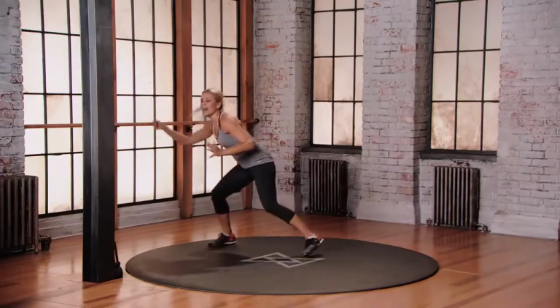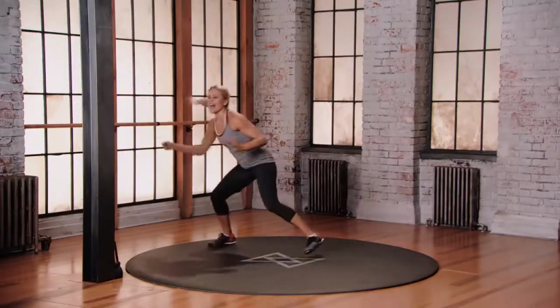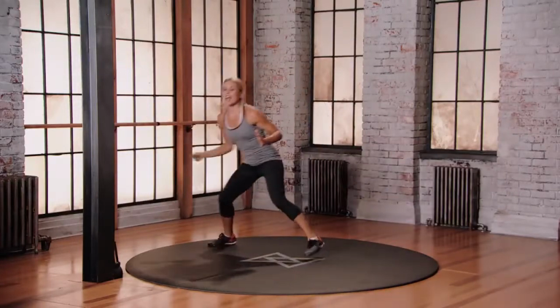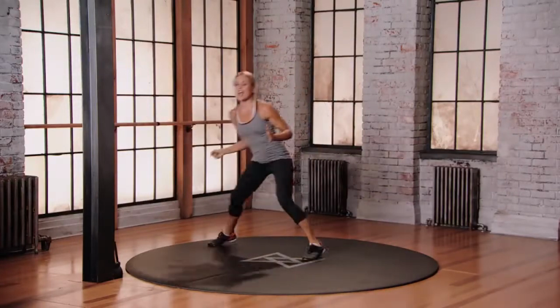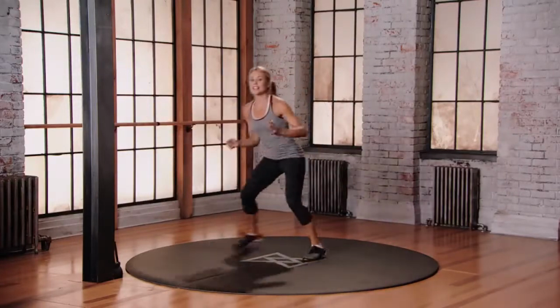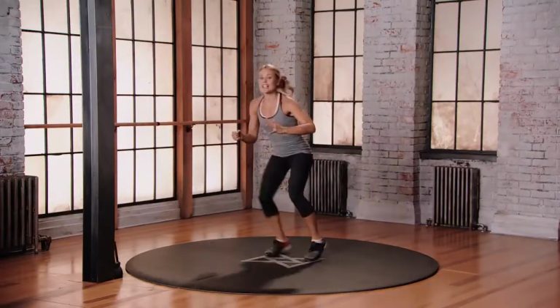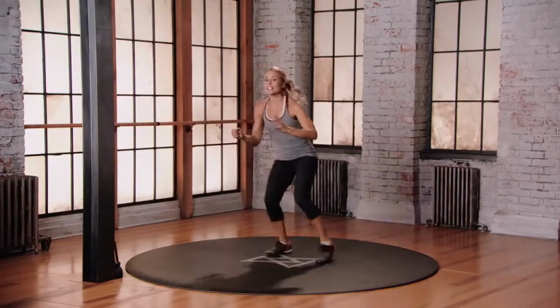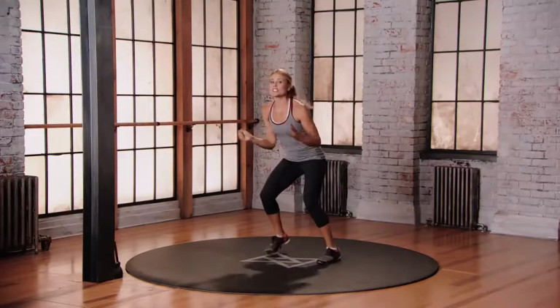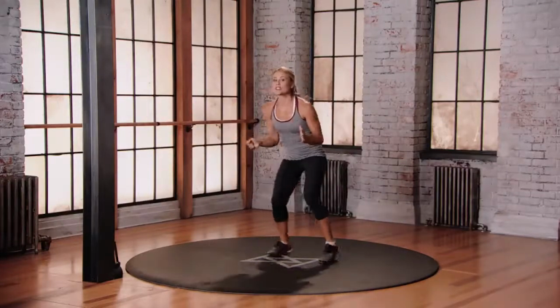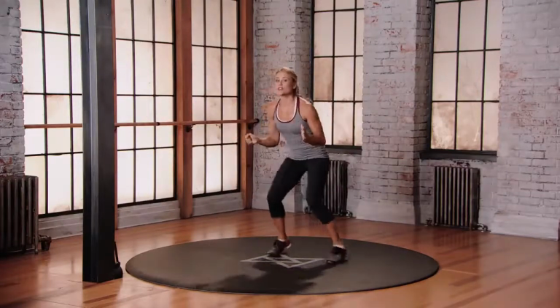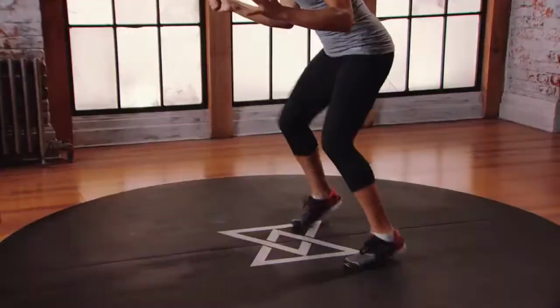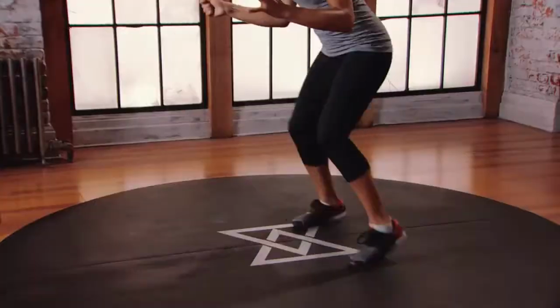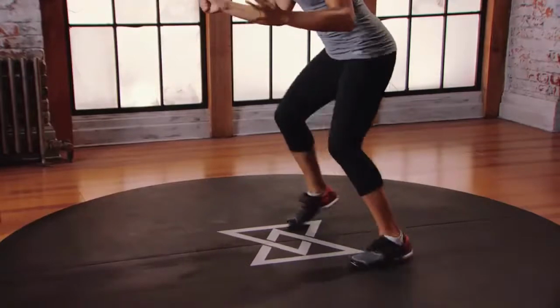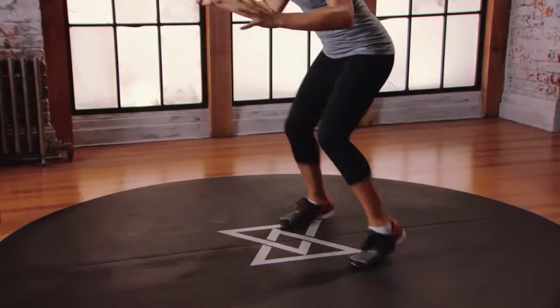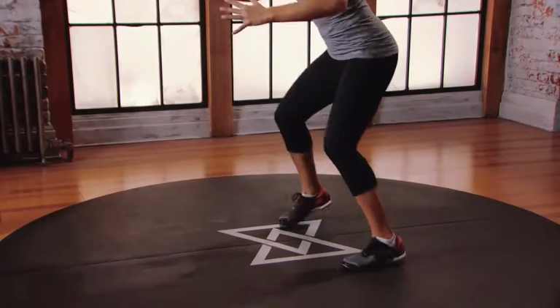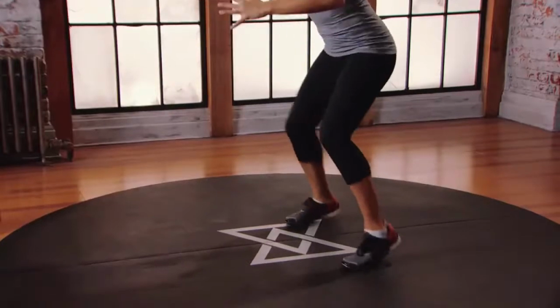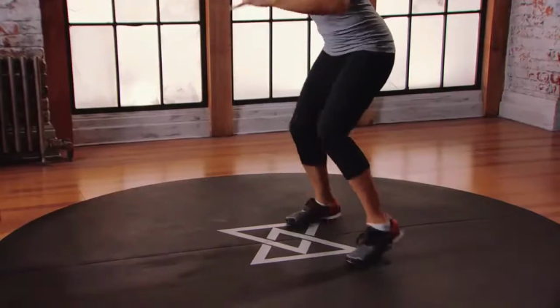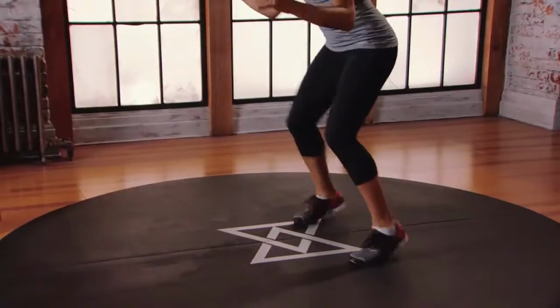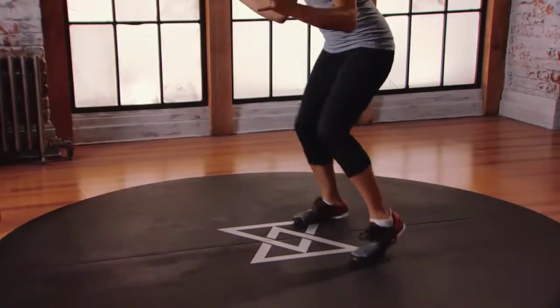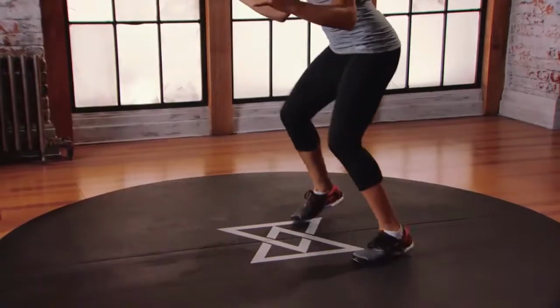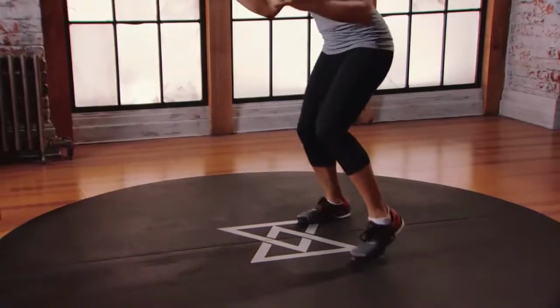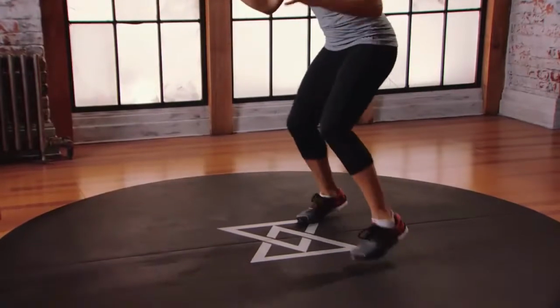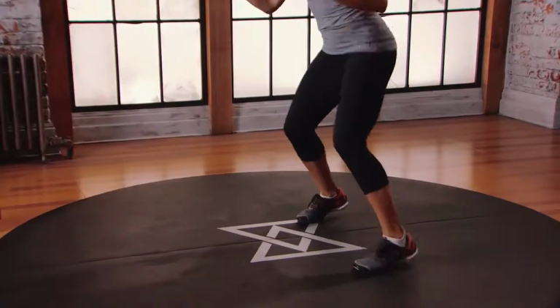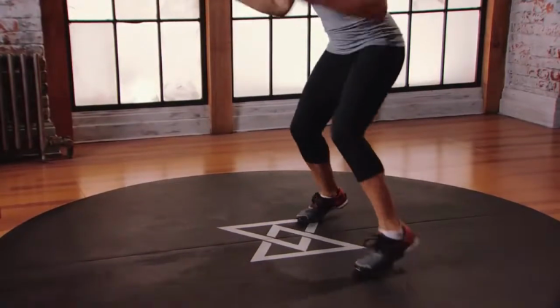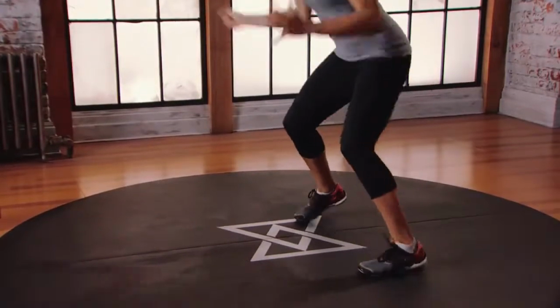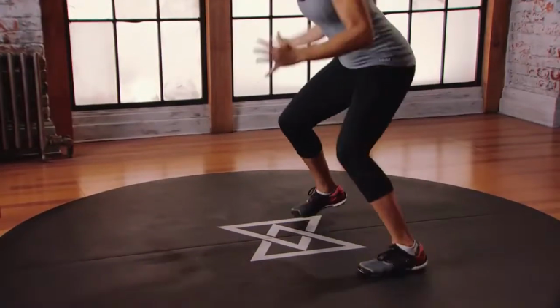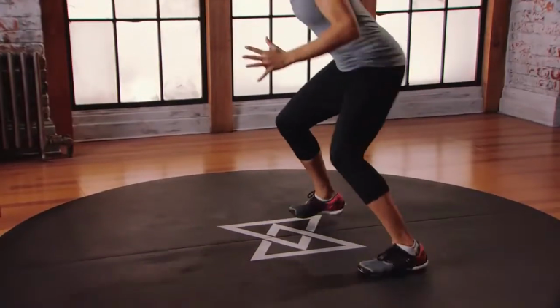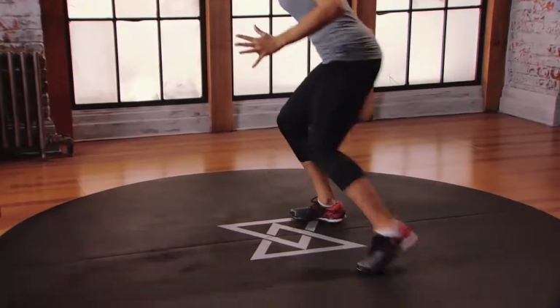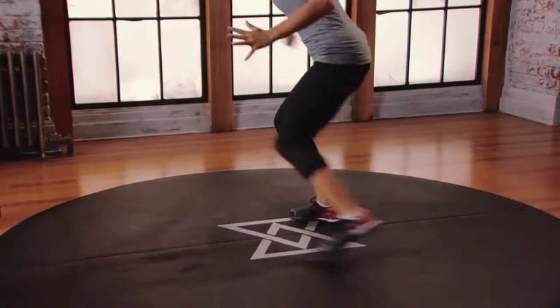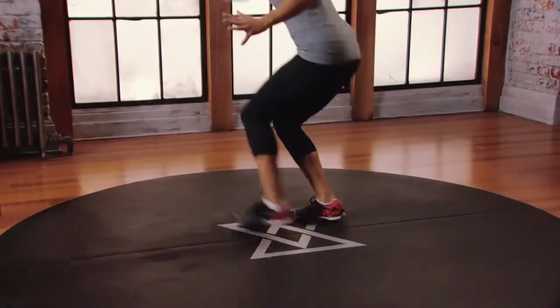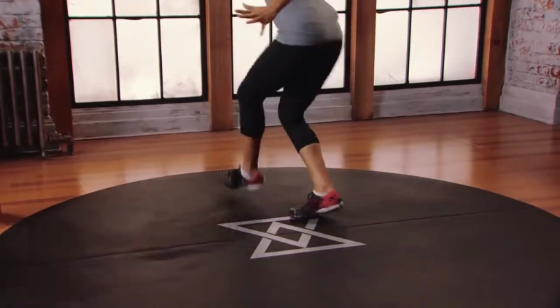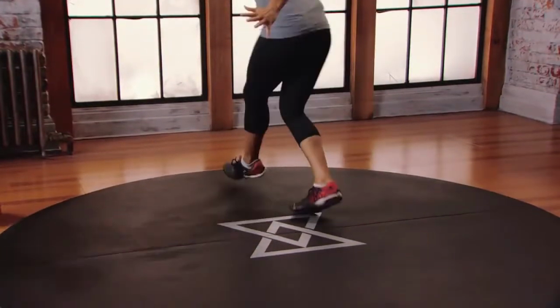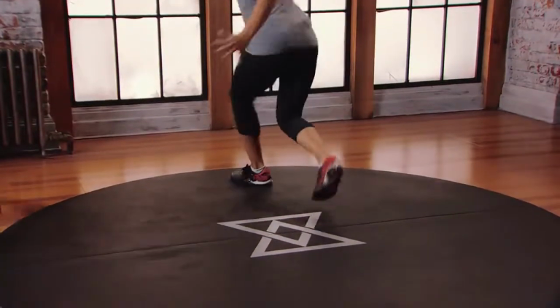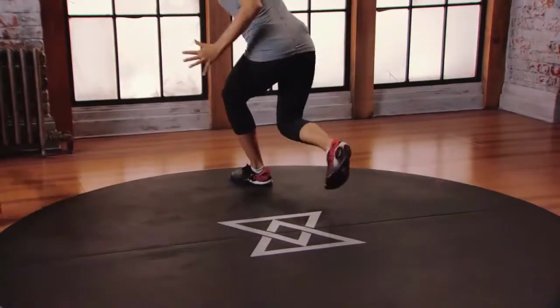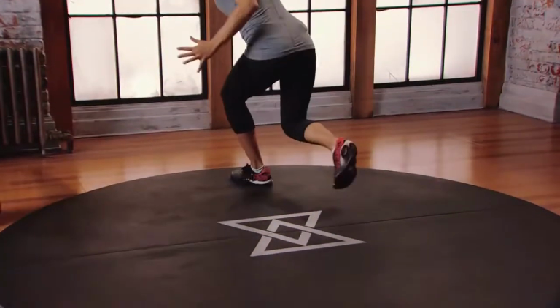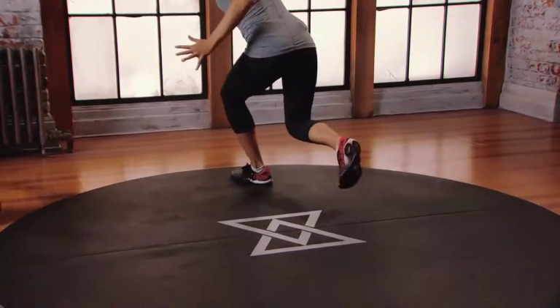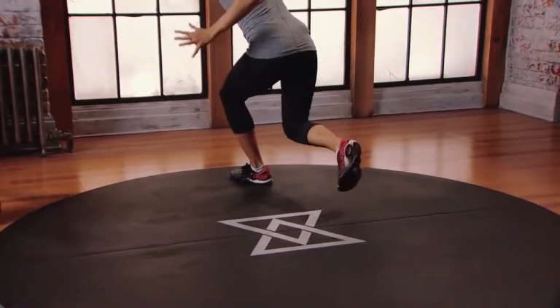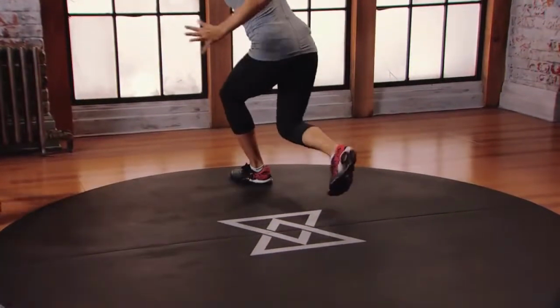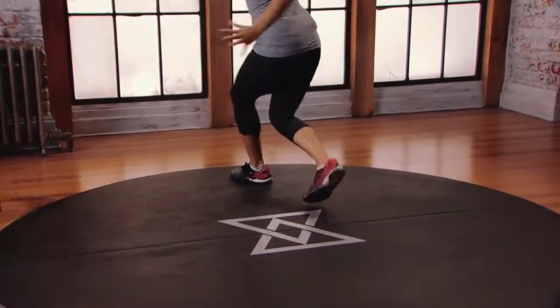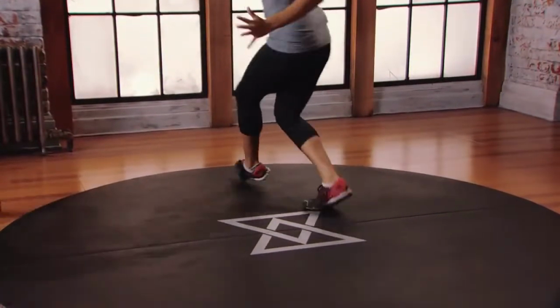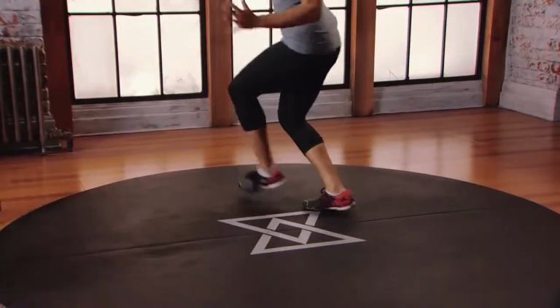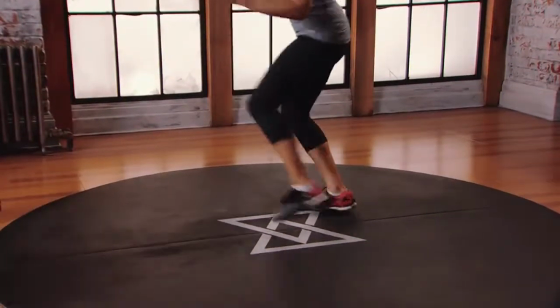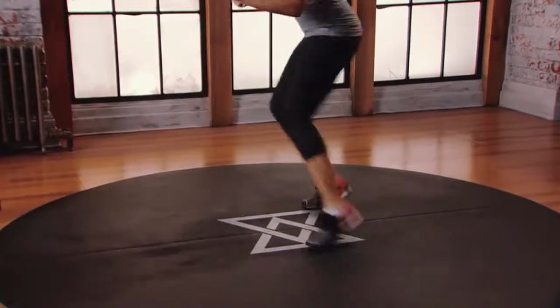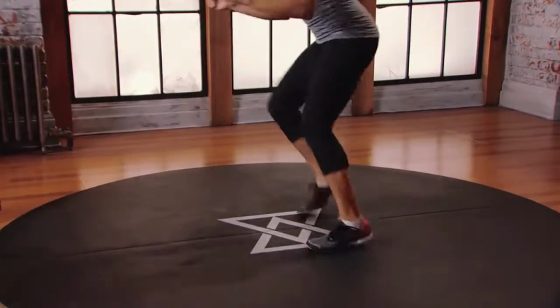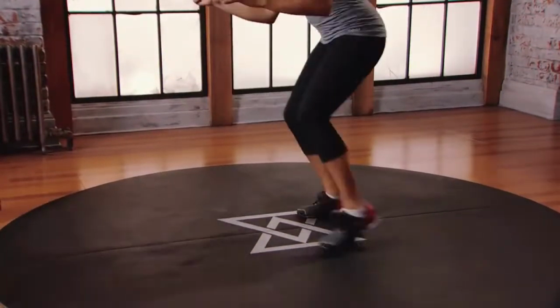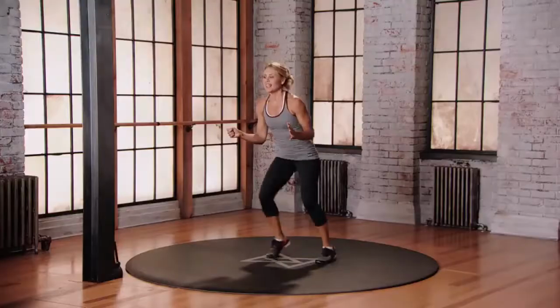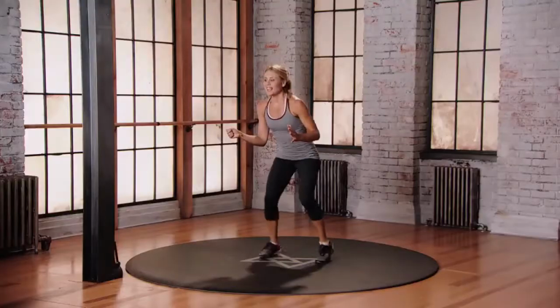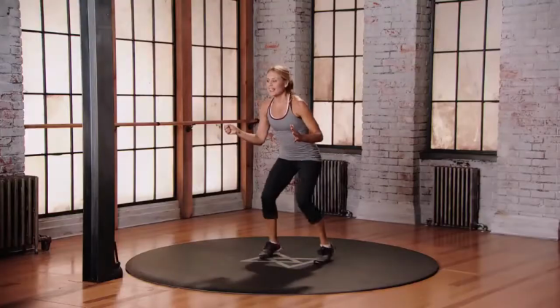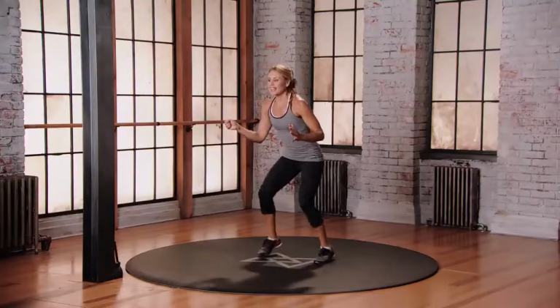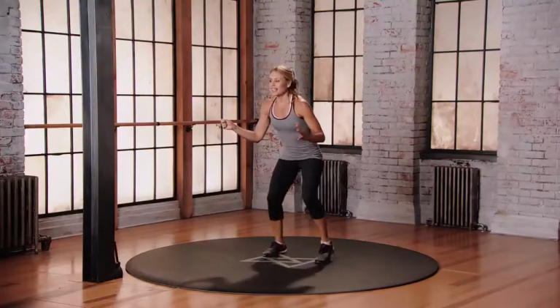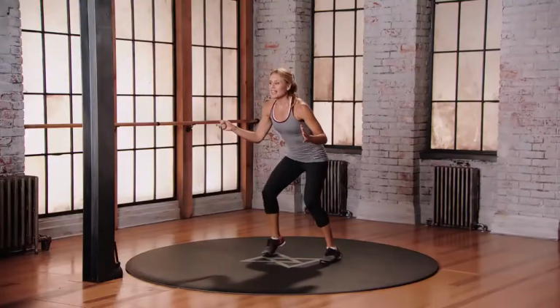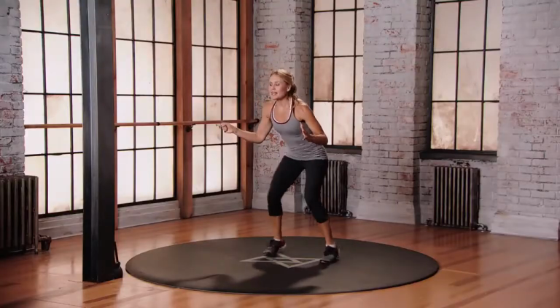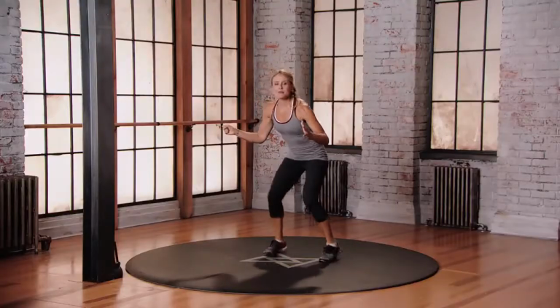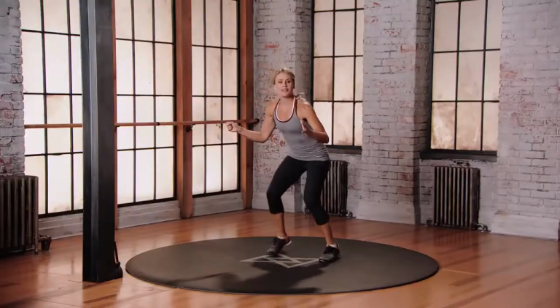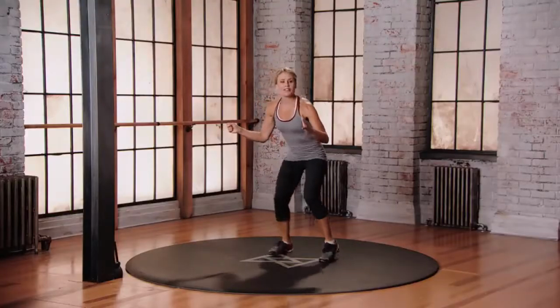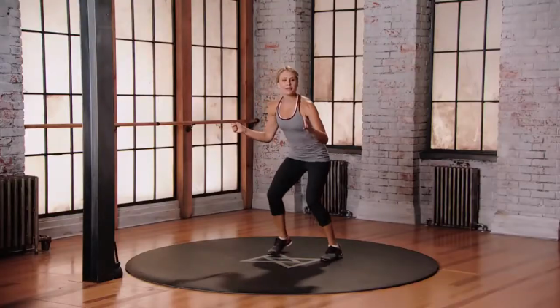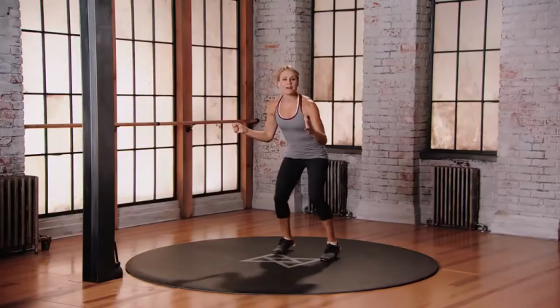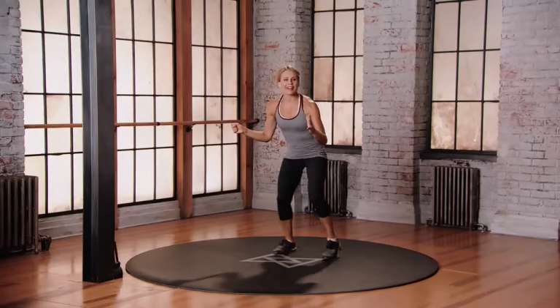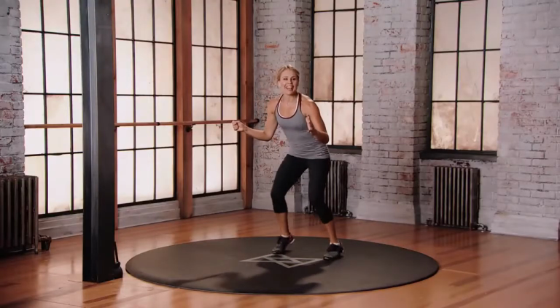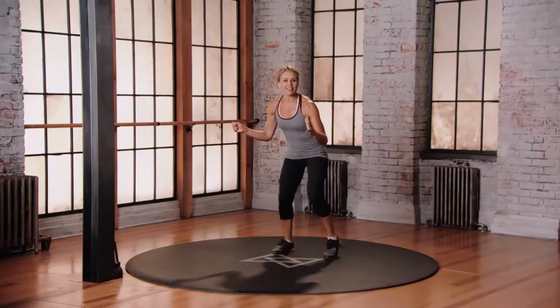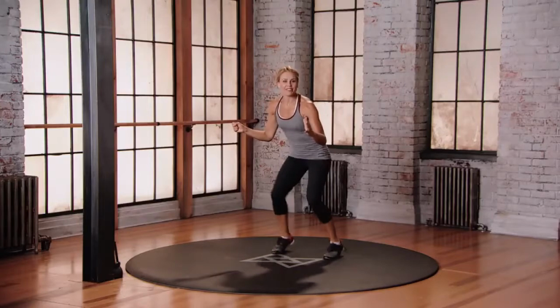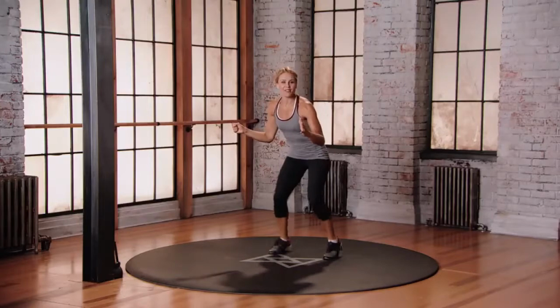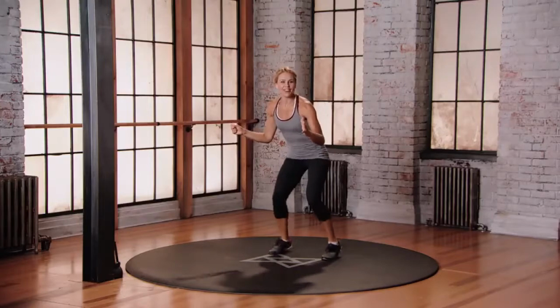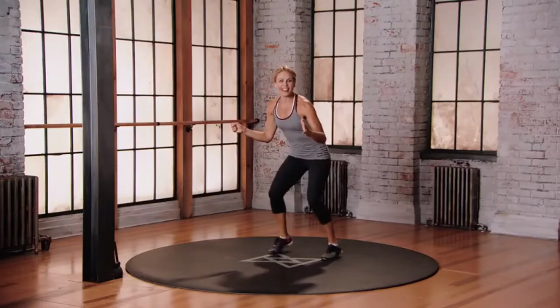And let's do left leg, three o'clock. Hit it. Keep moving your body, have some fun.